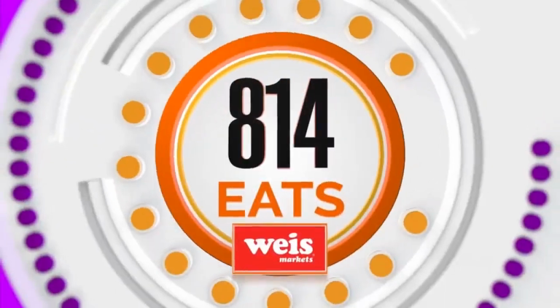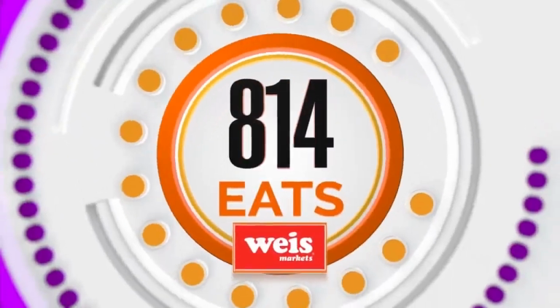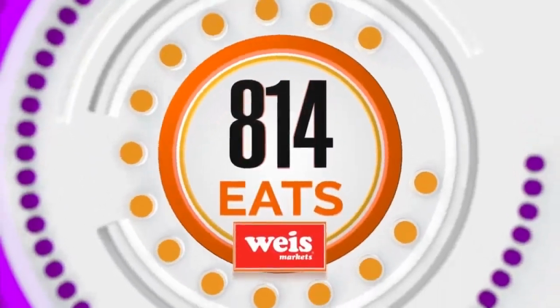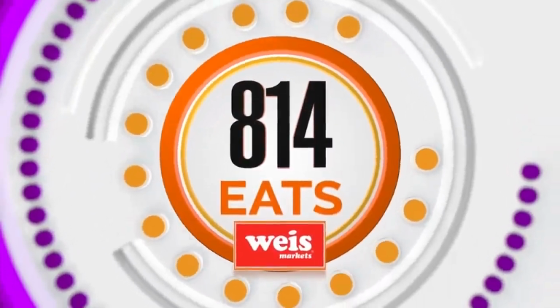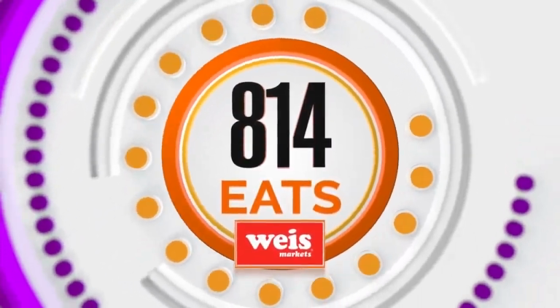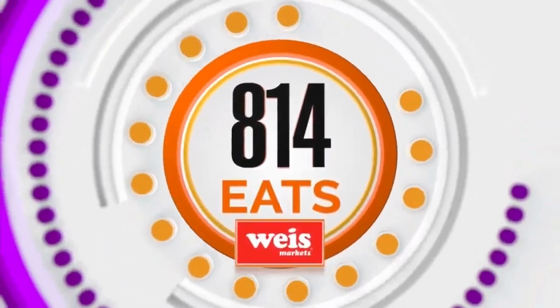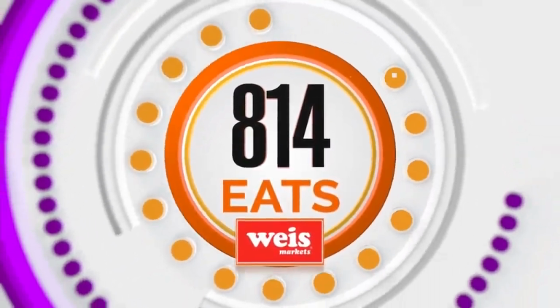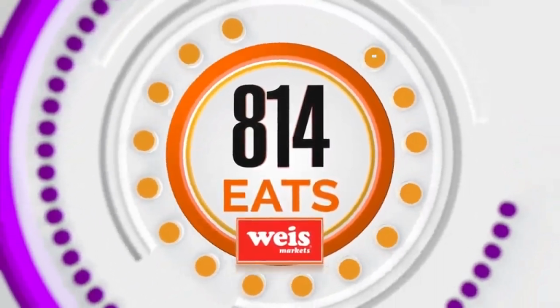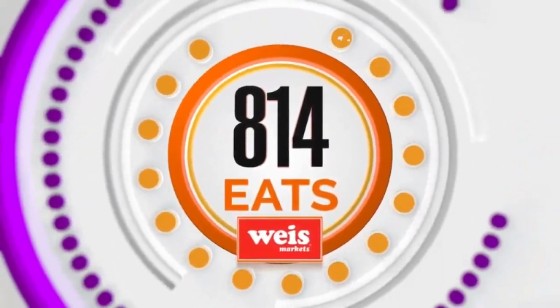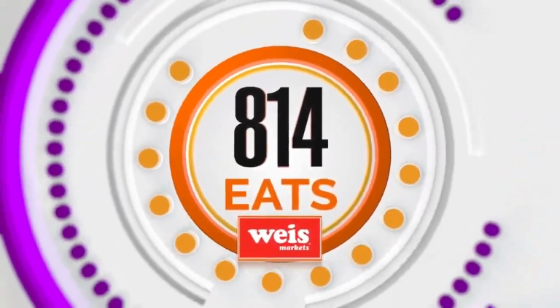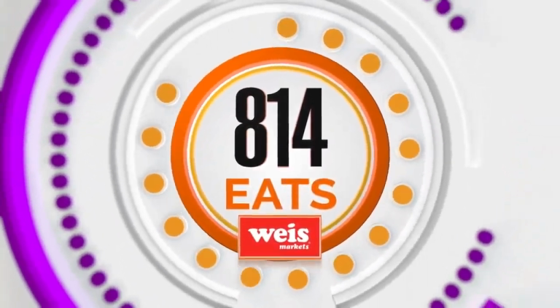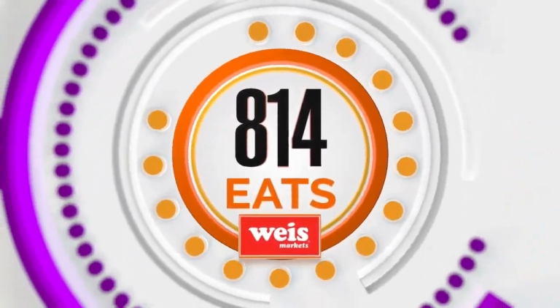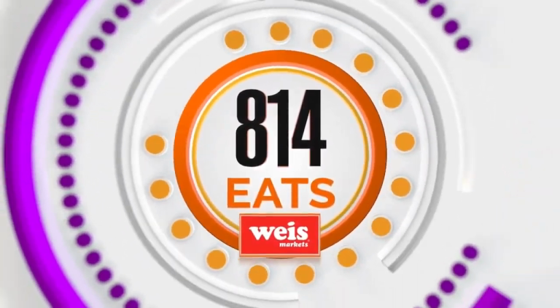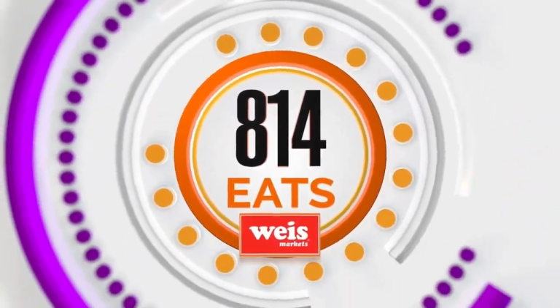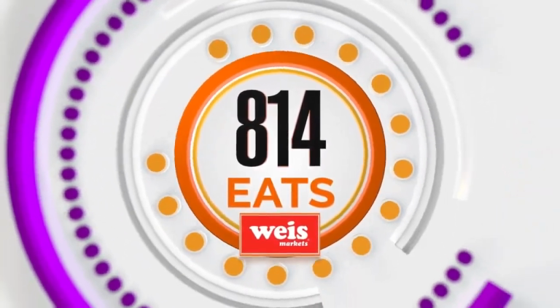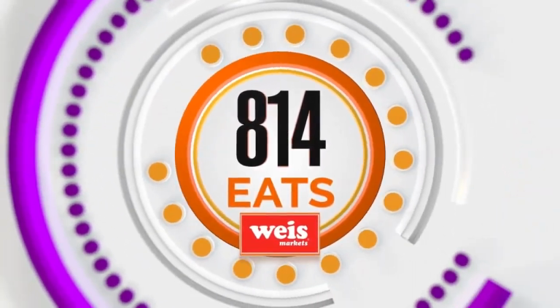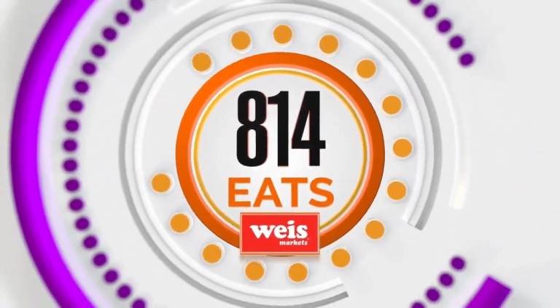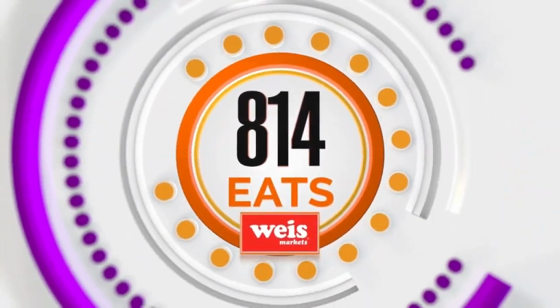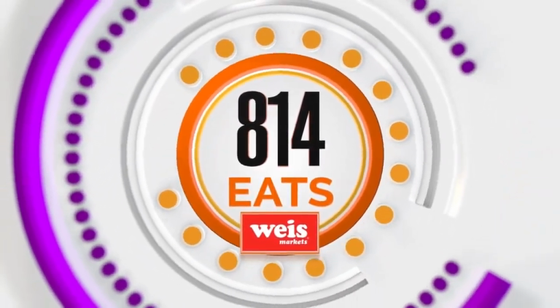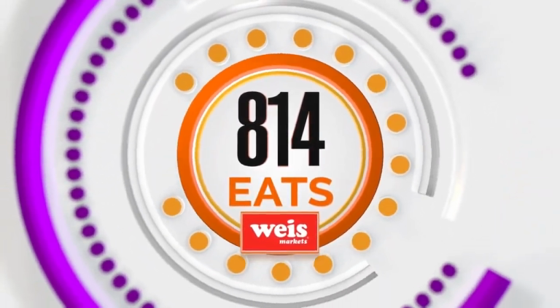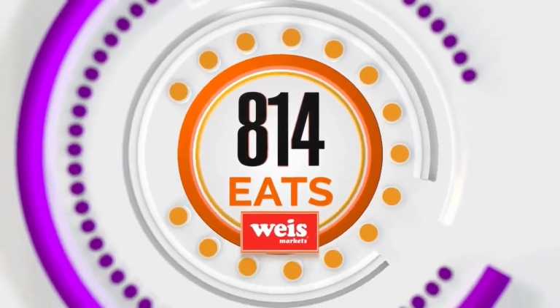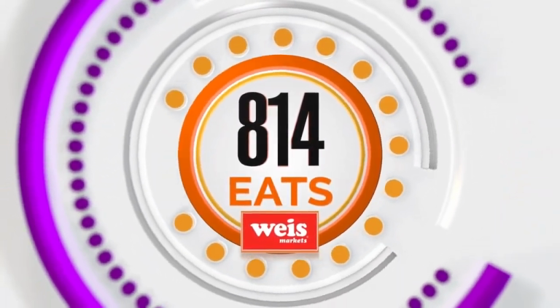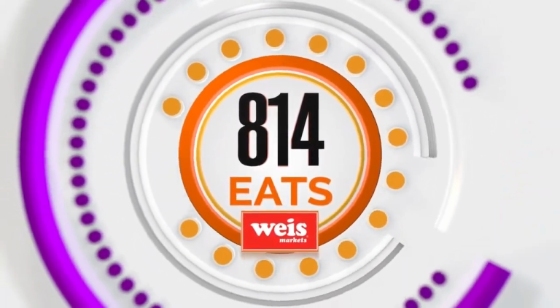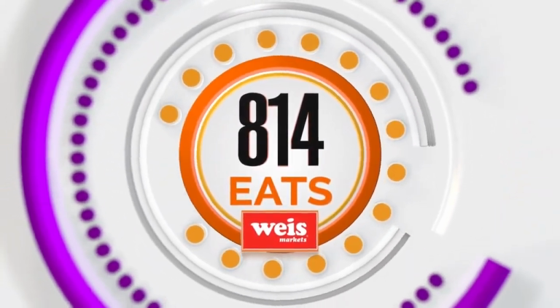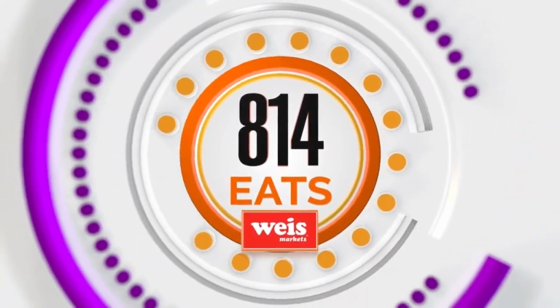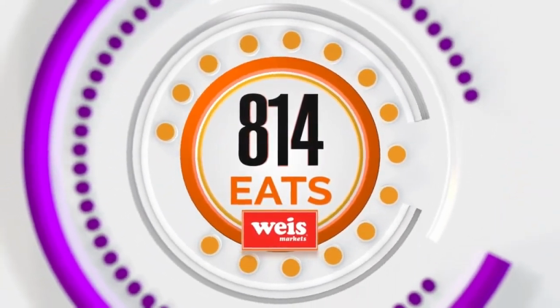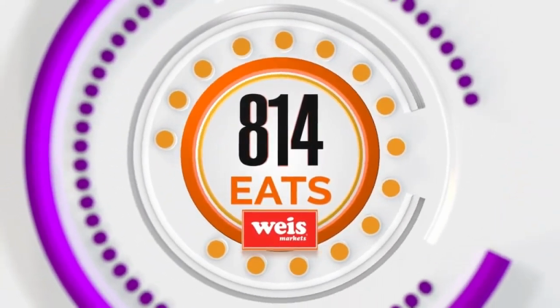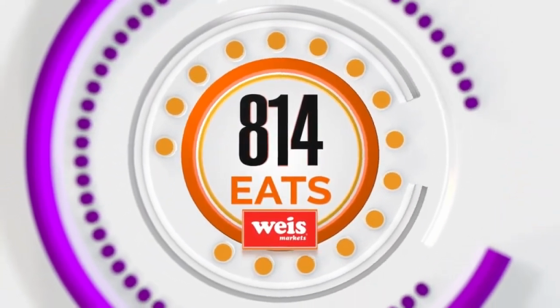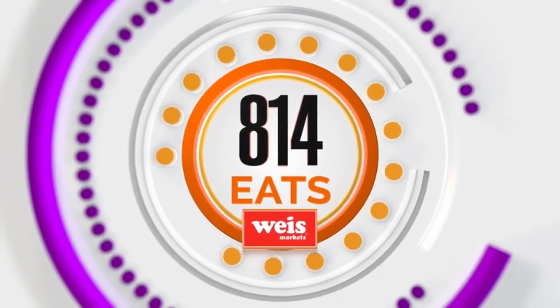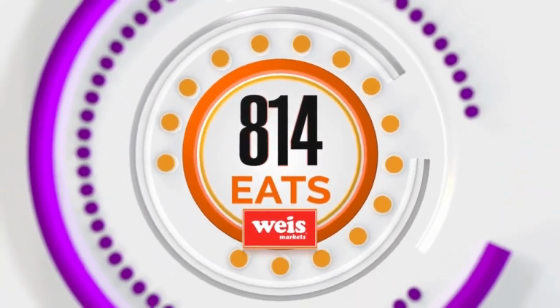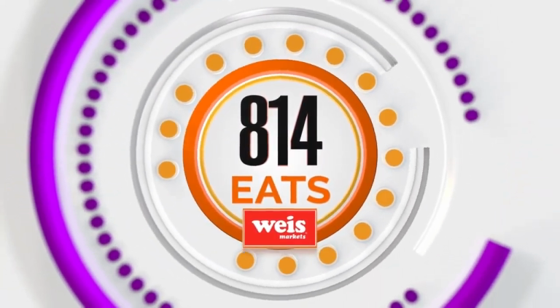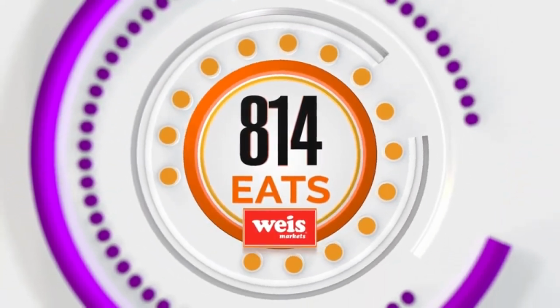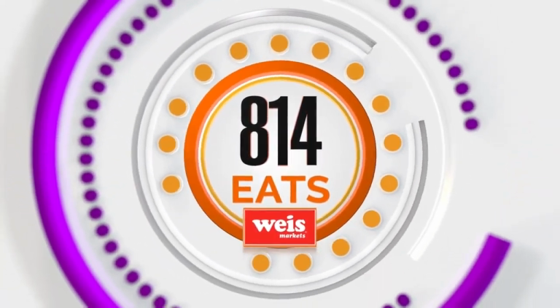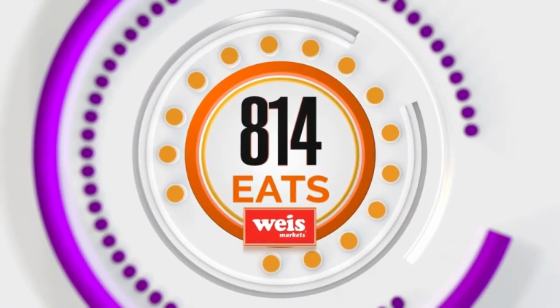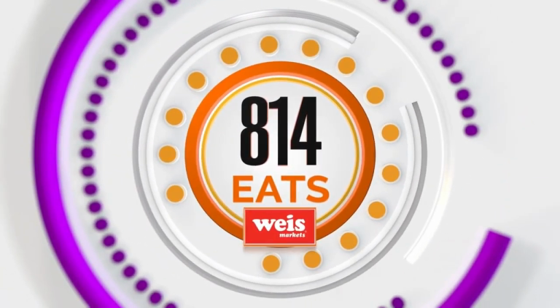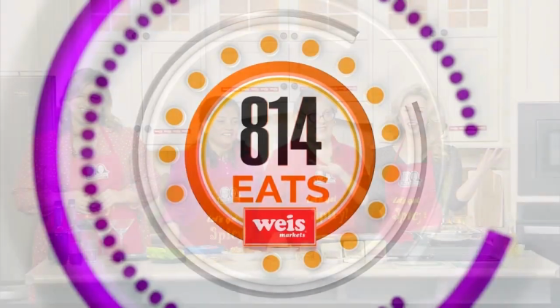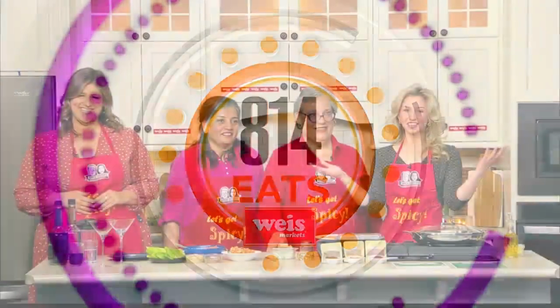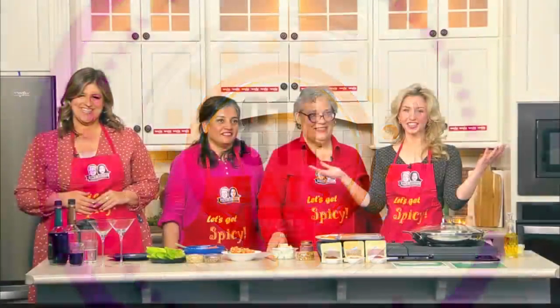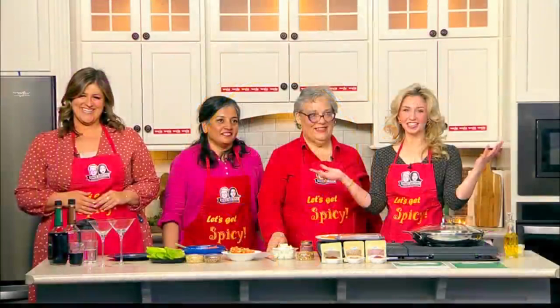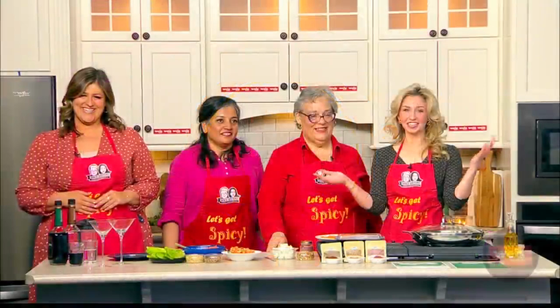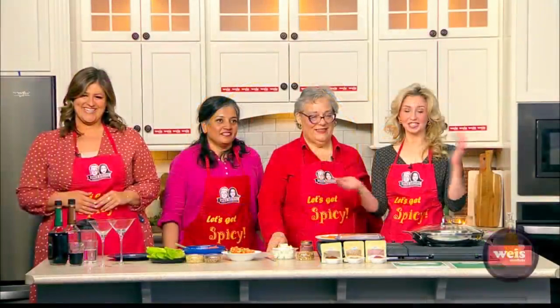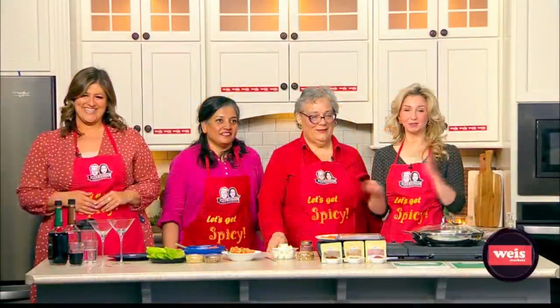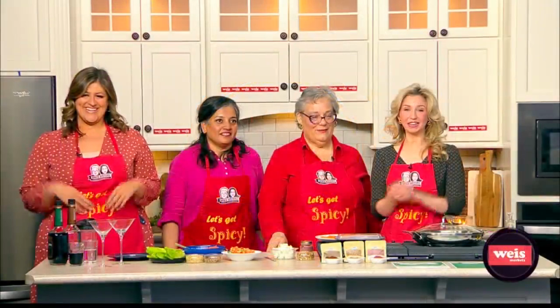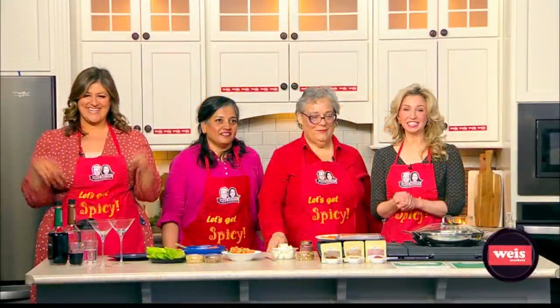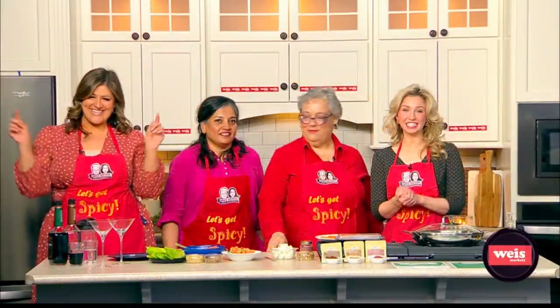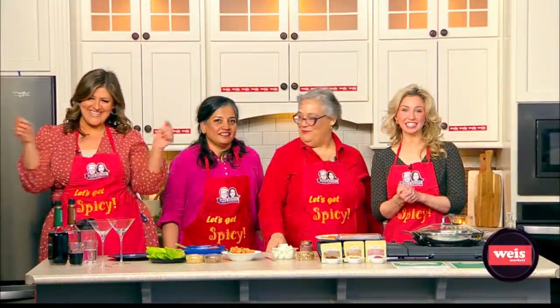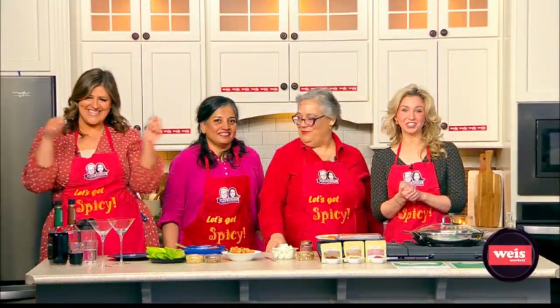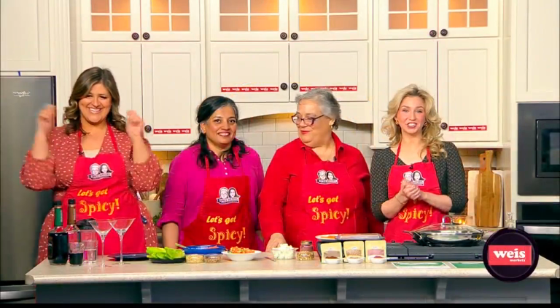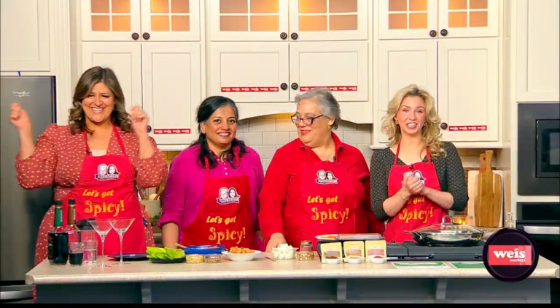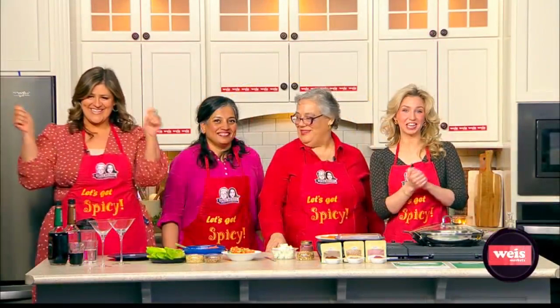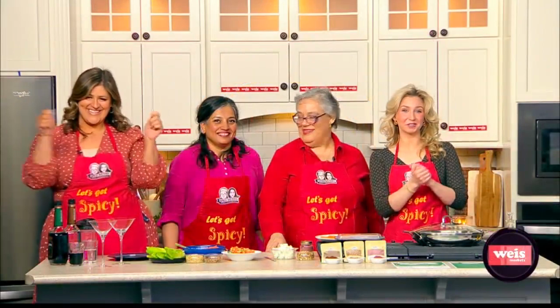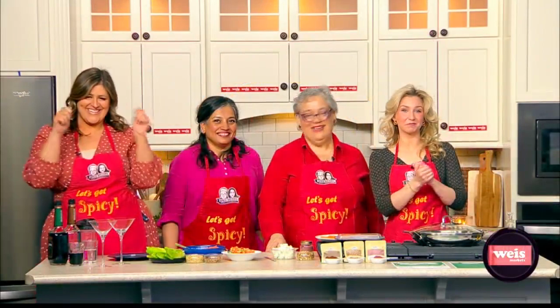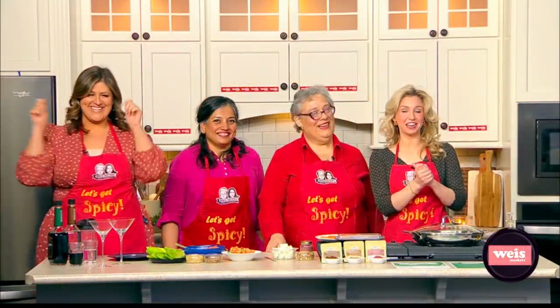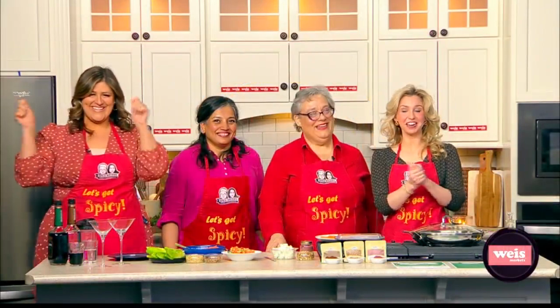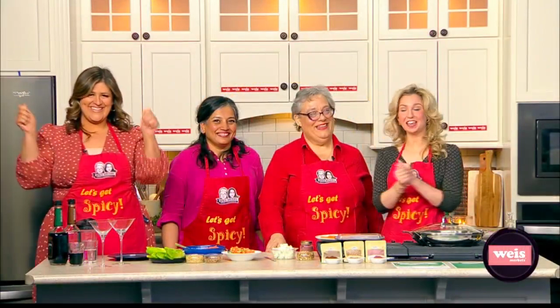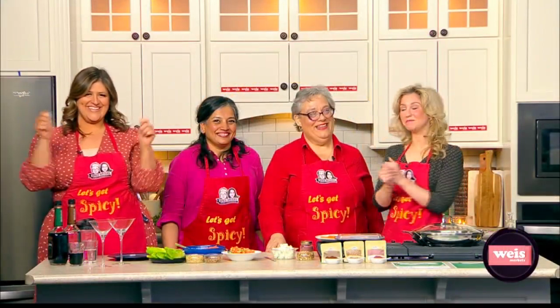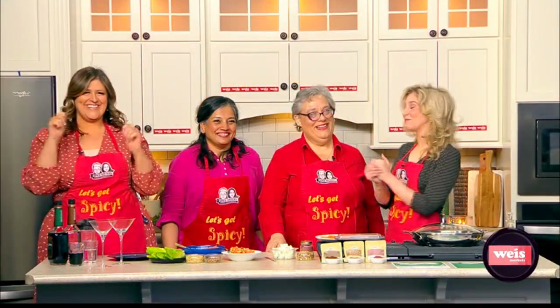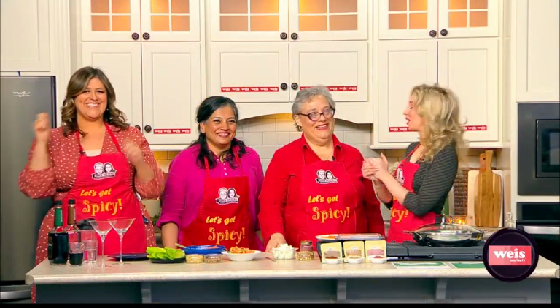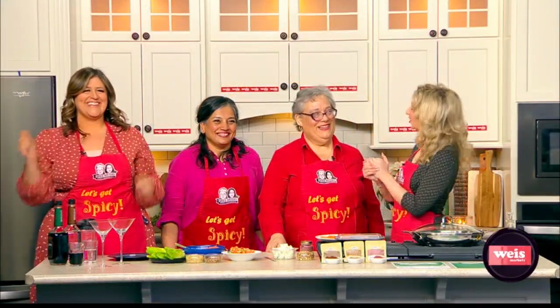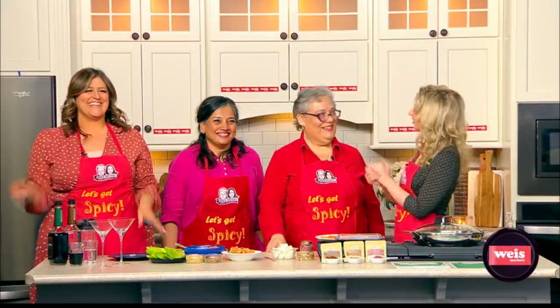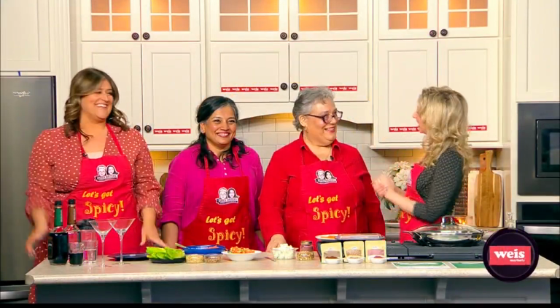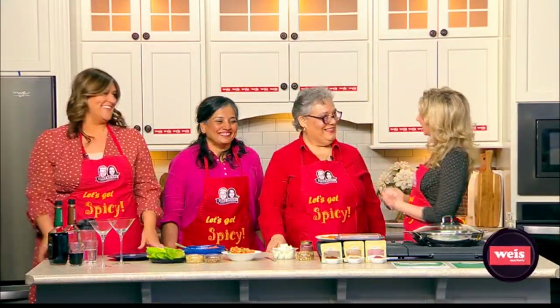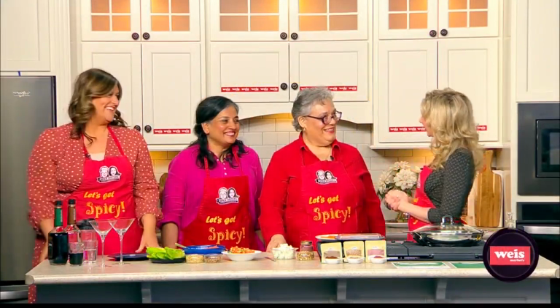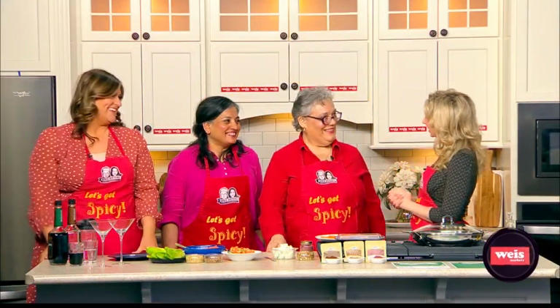Welcome back to the show. Time for some 814E again. We've got the Spice Sisters, Yasmine and Margaret here.